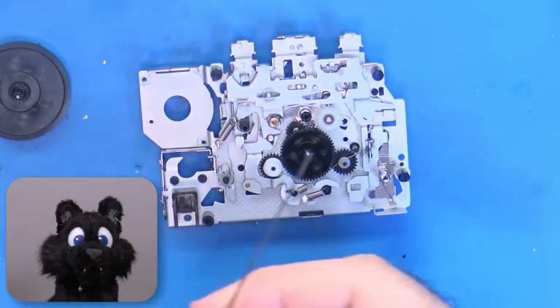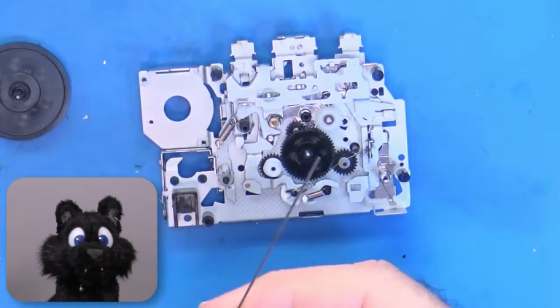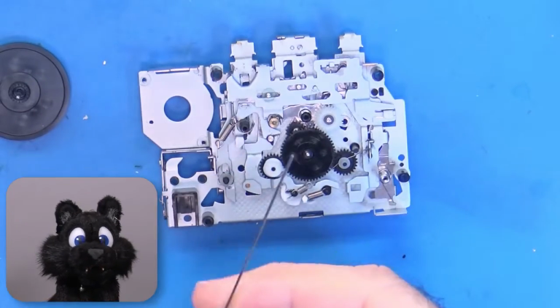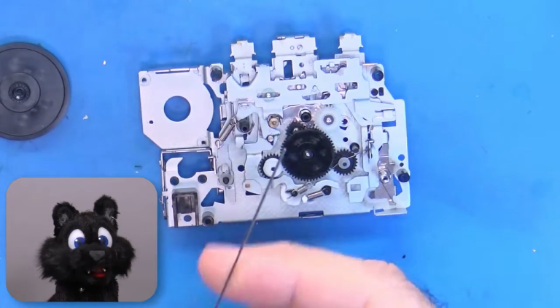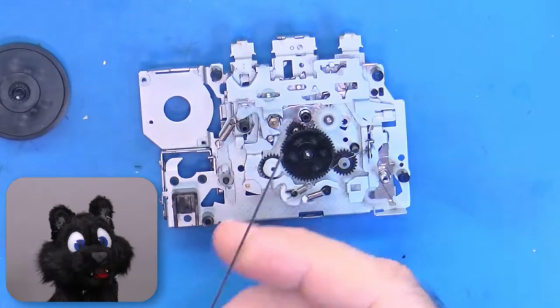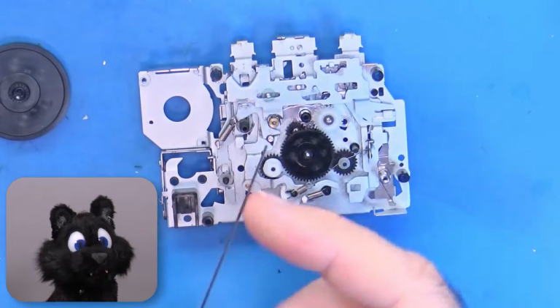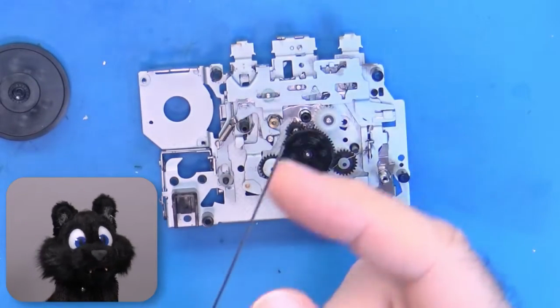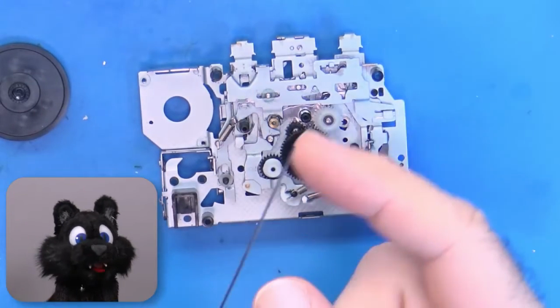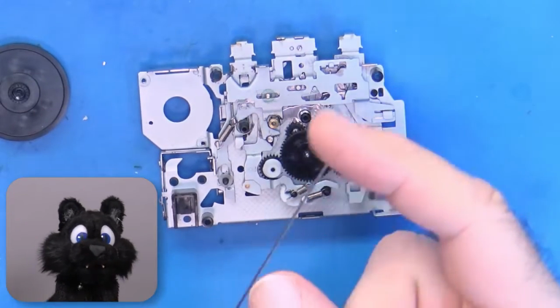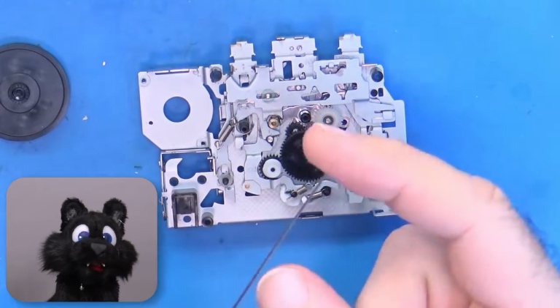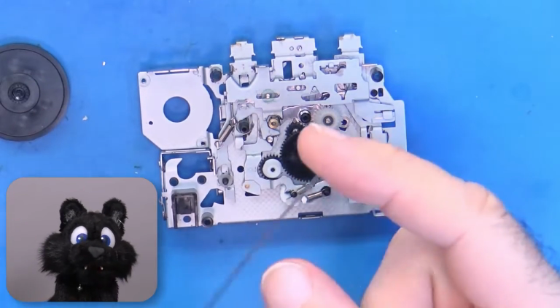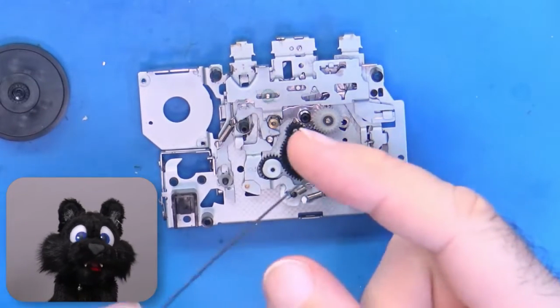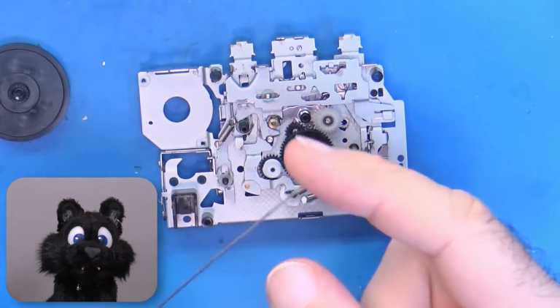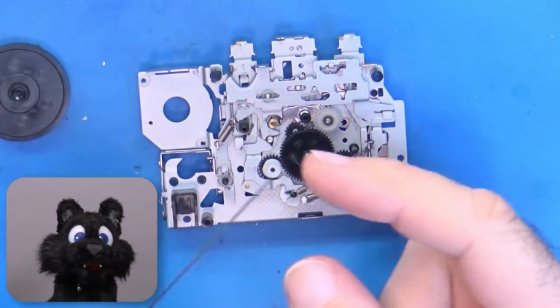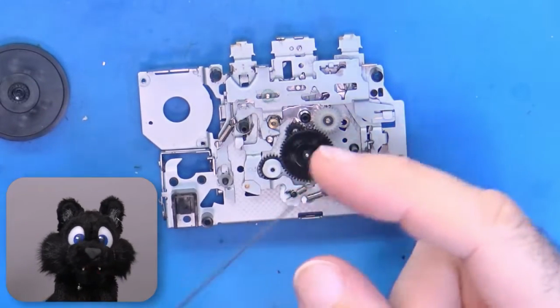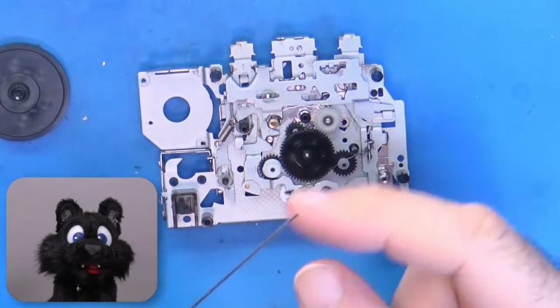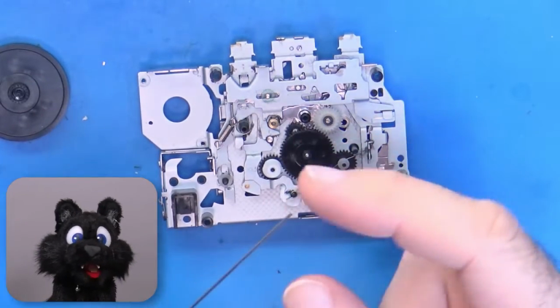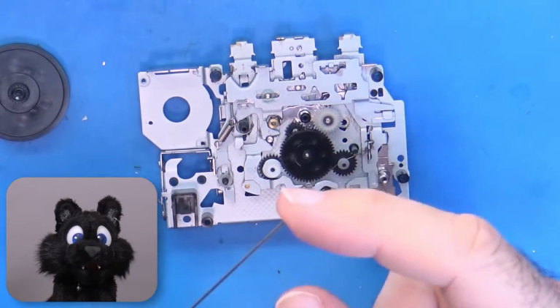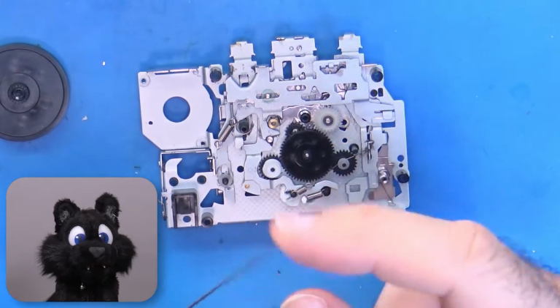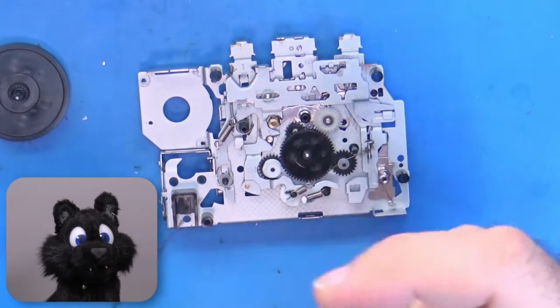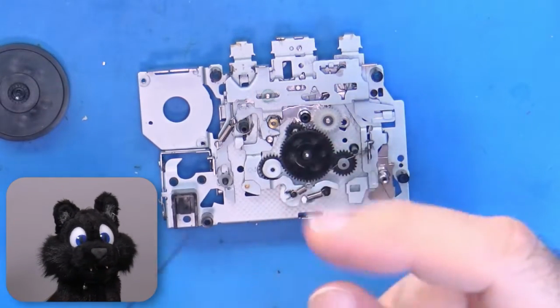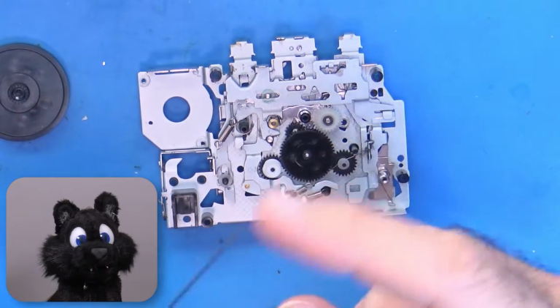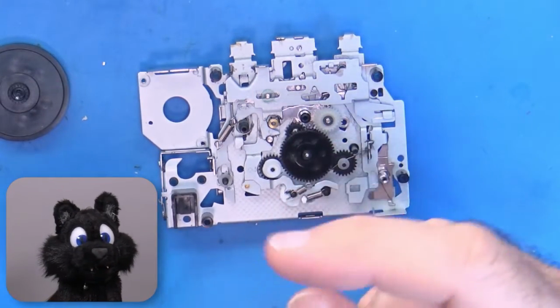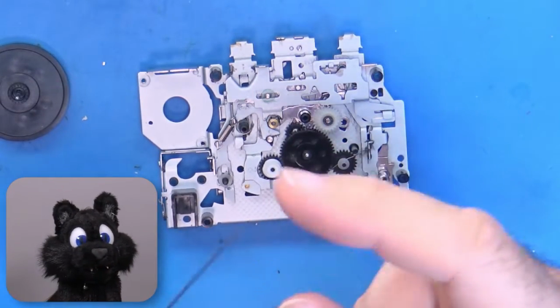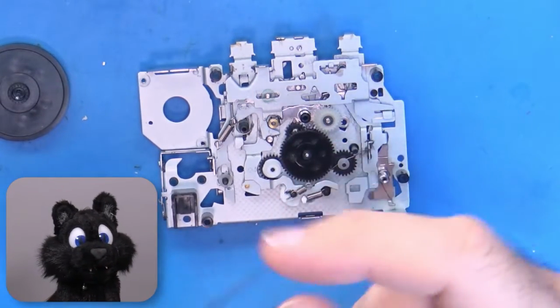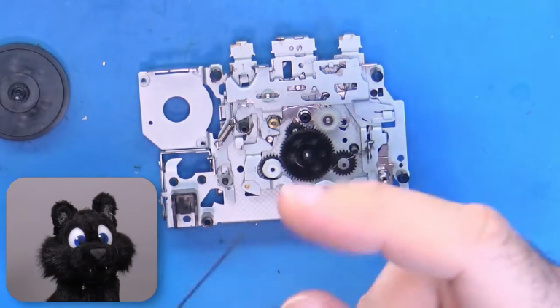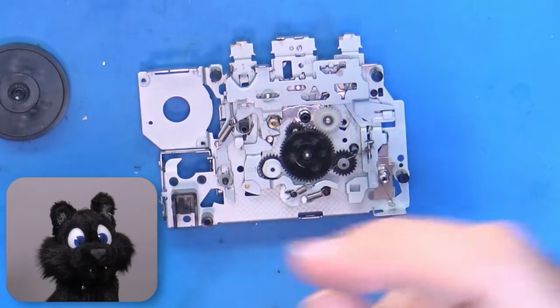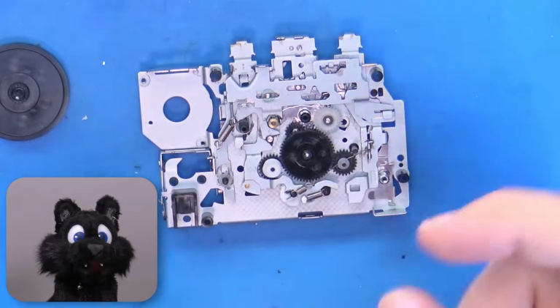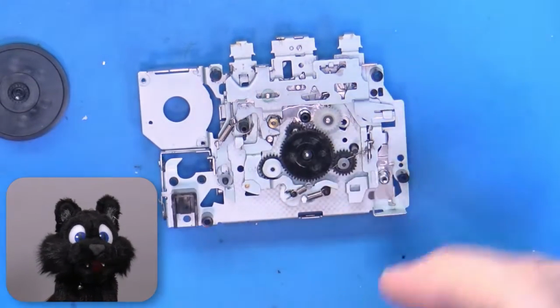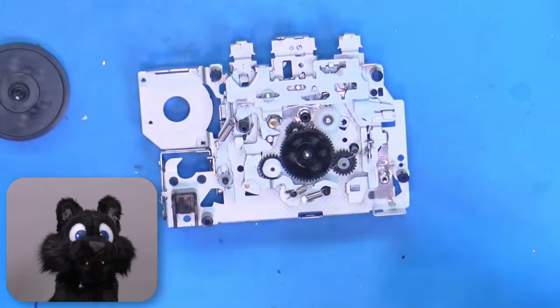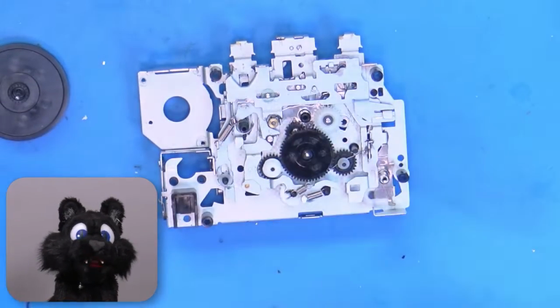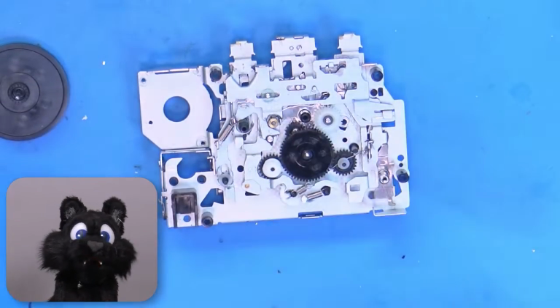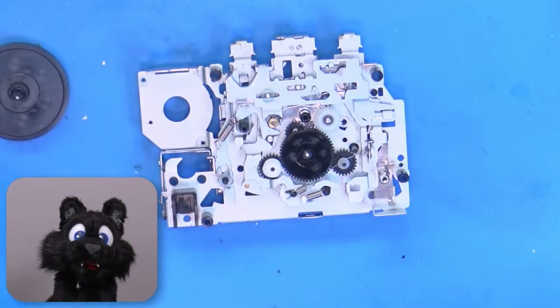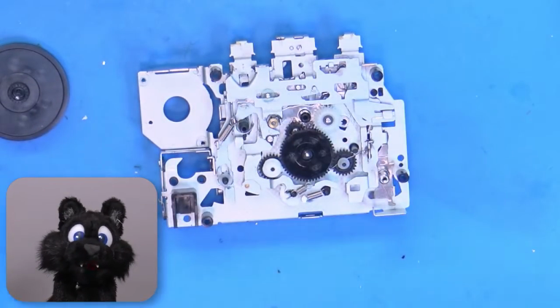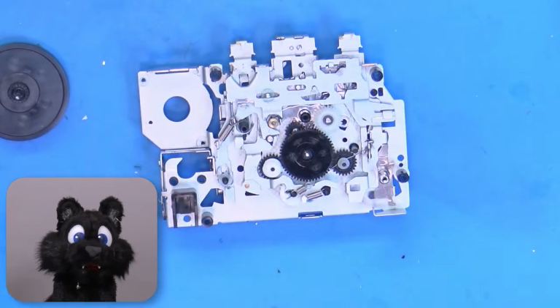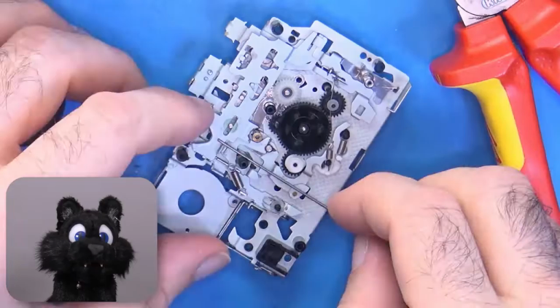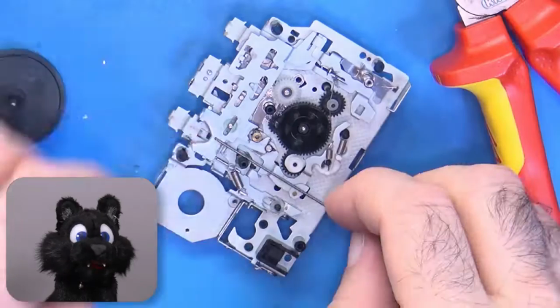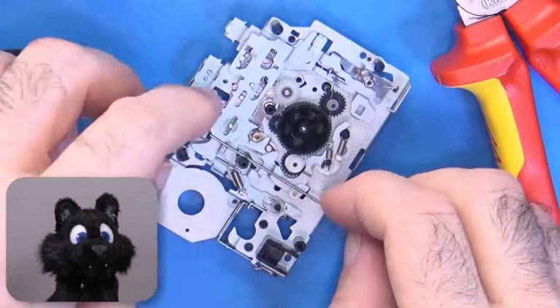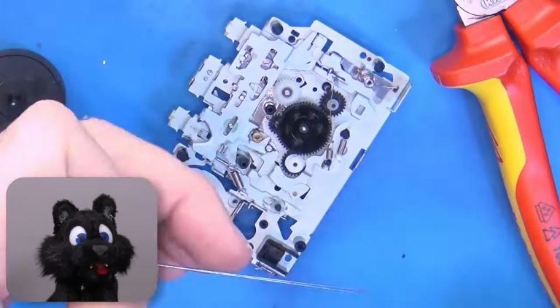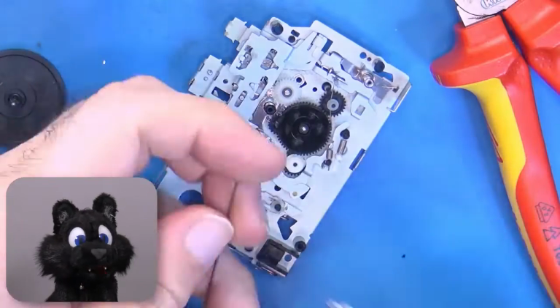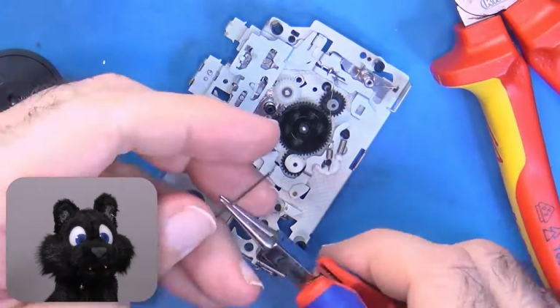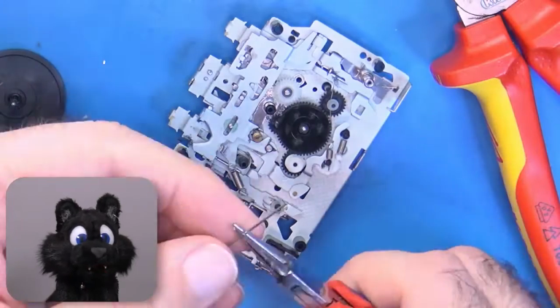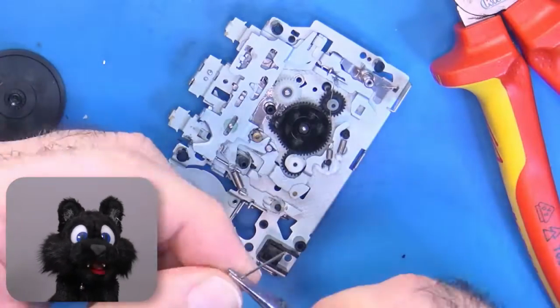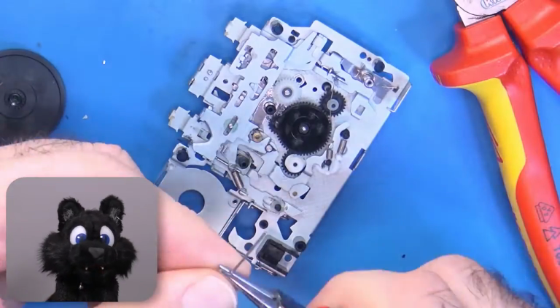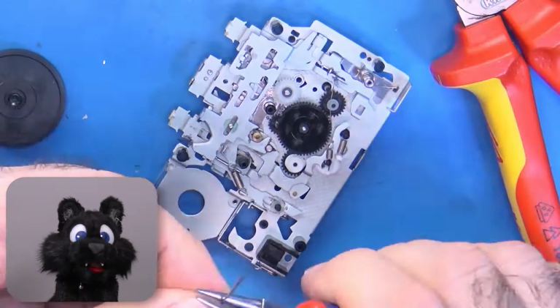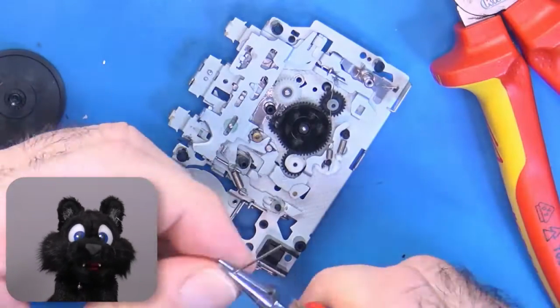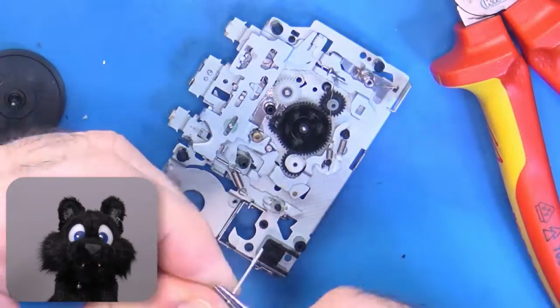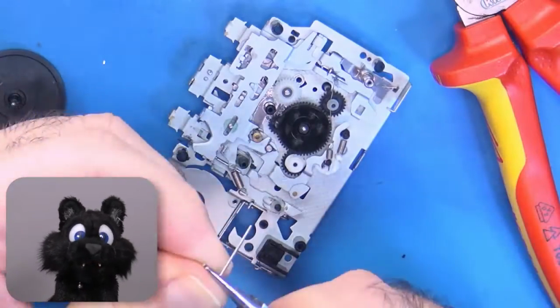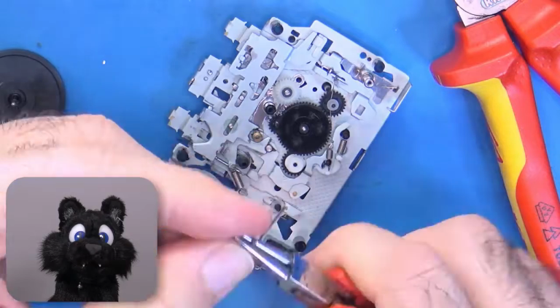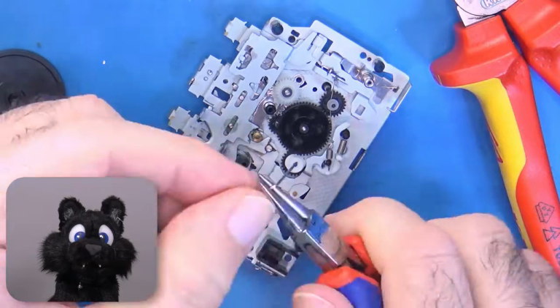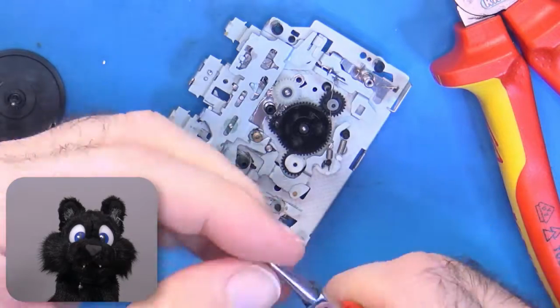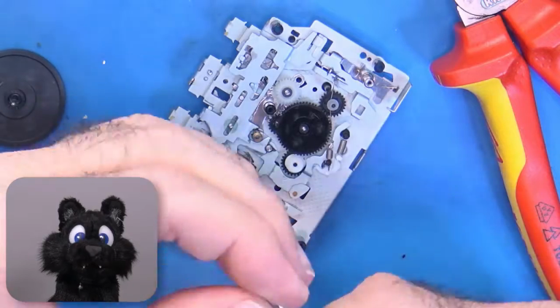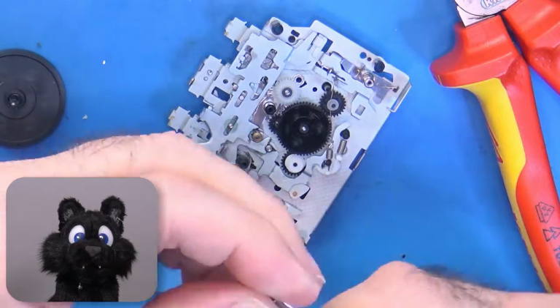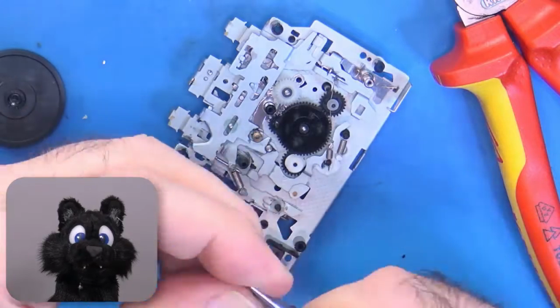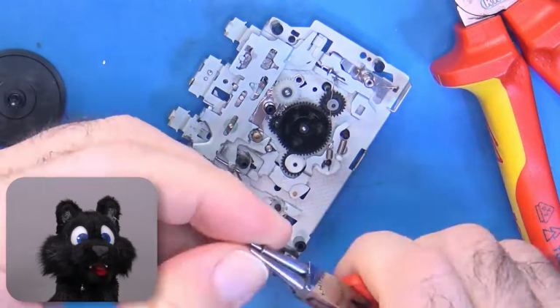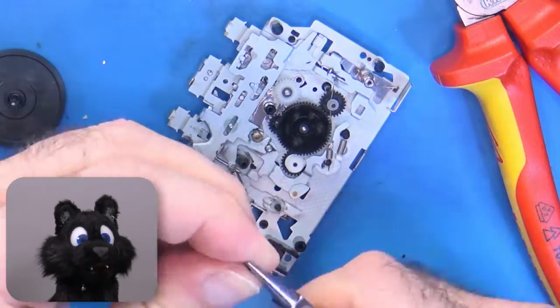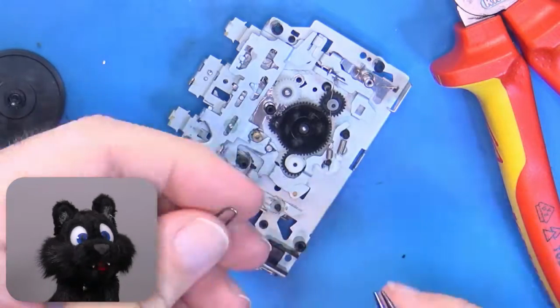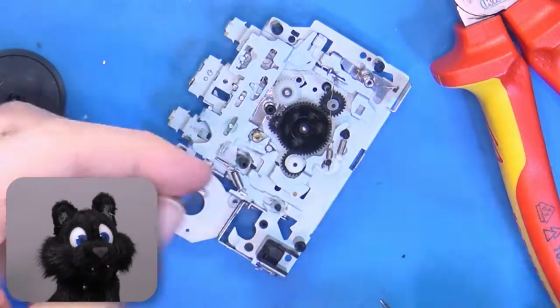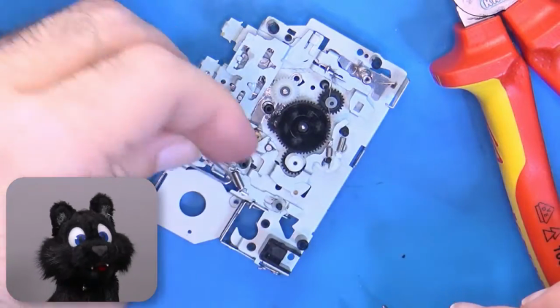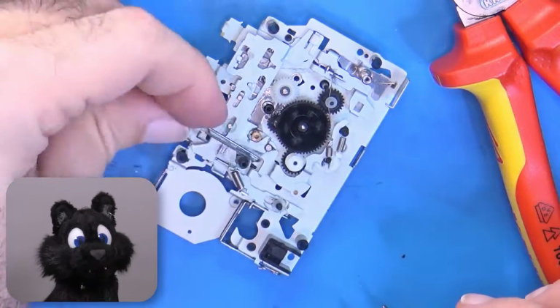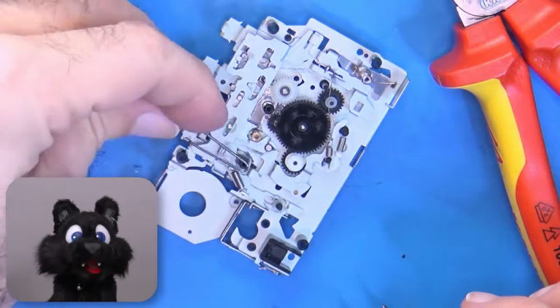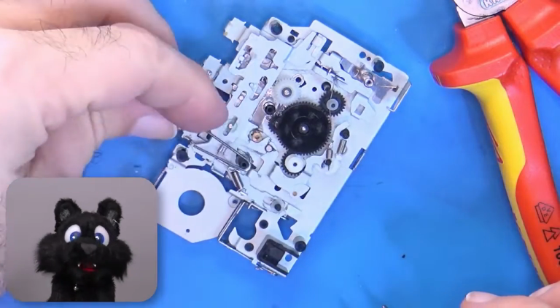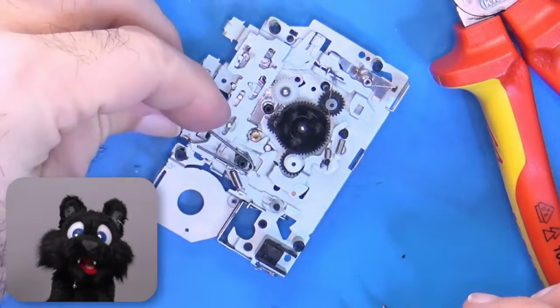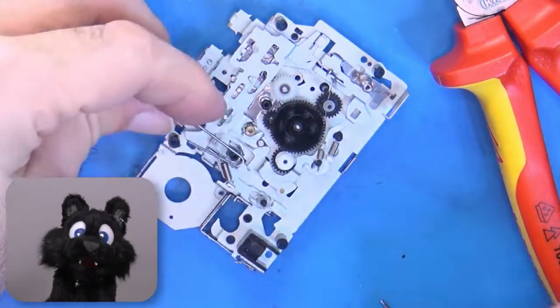So it has to be quite sturdy. I found a bit of spring wire in my stash. Let's get bending!